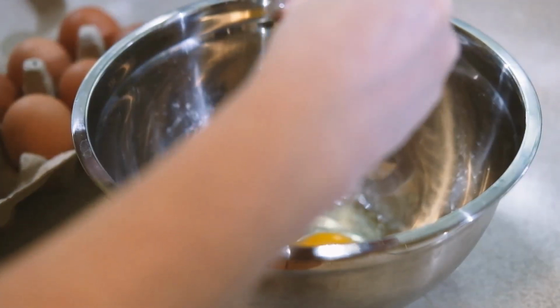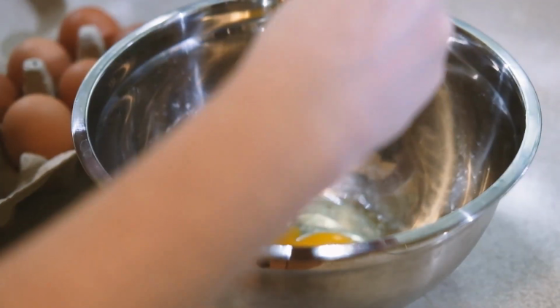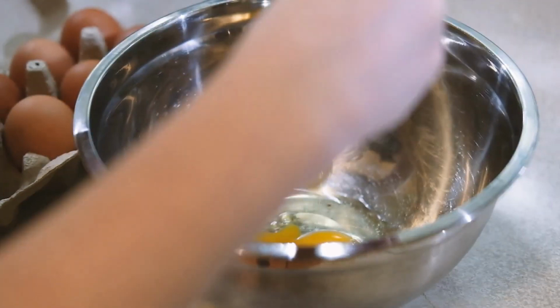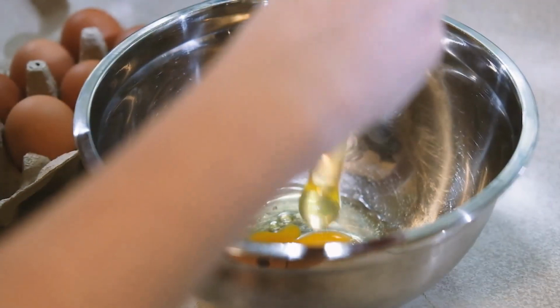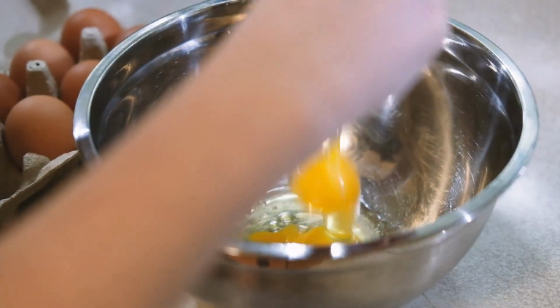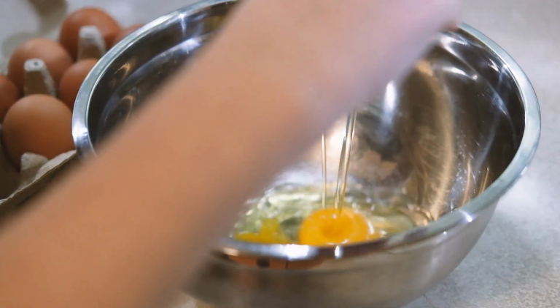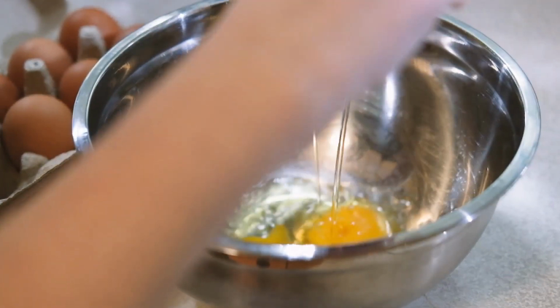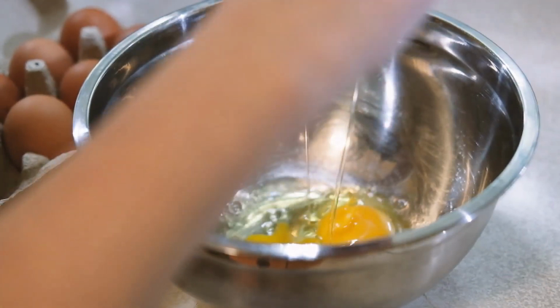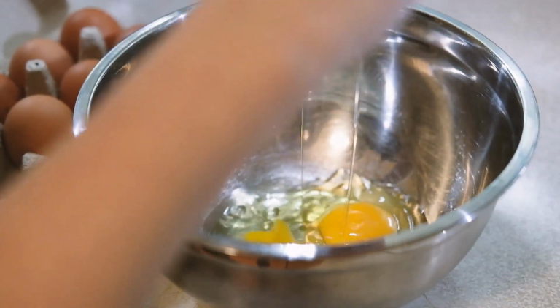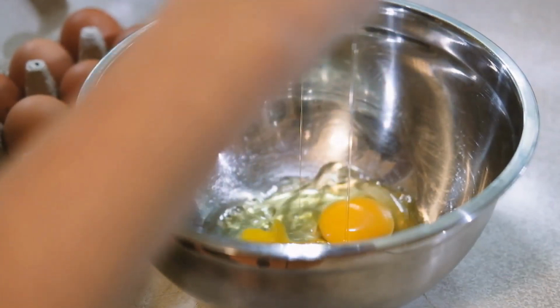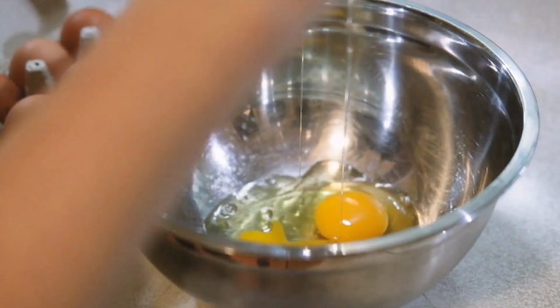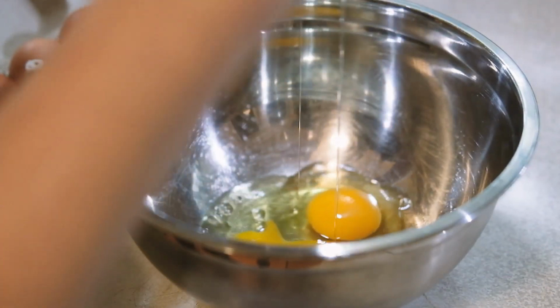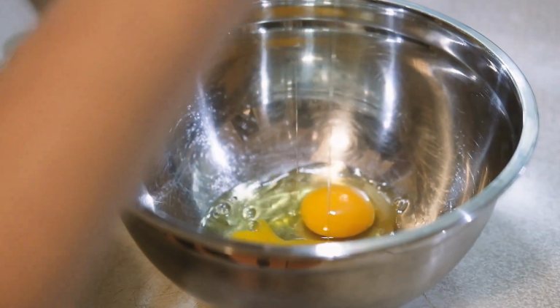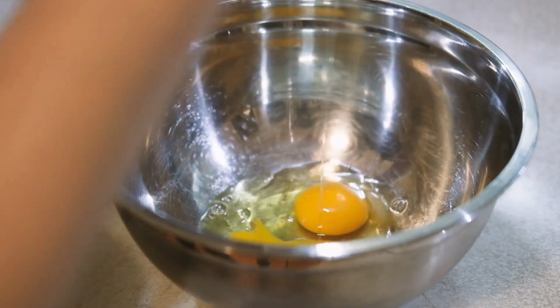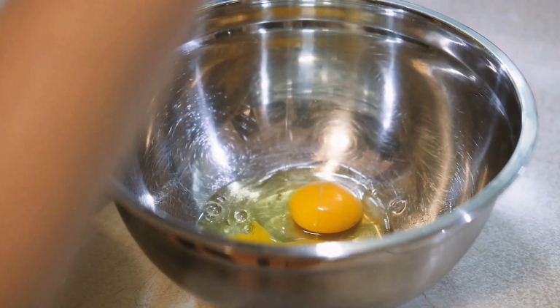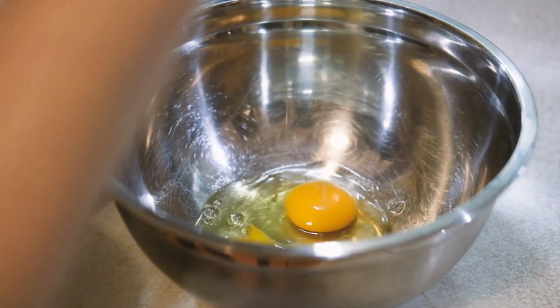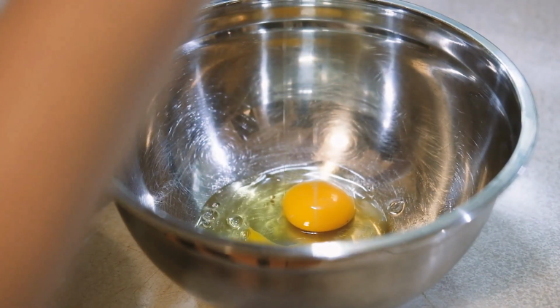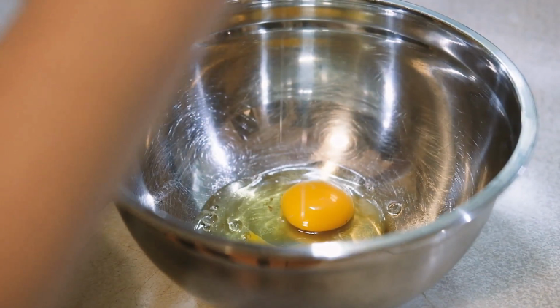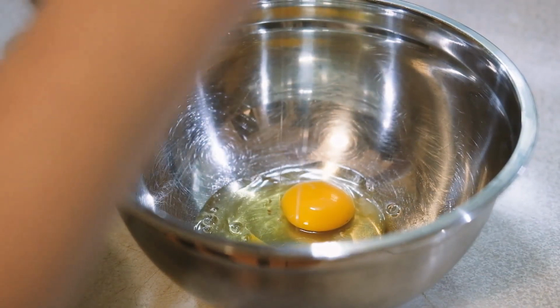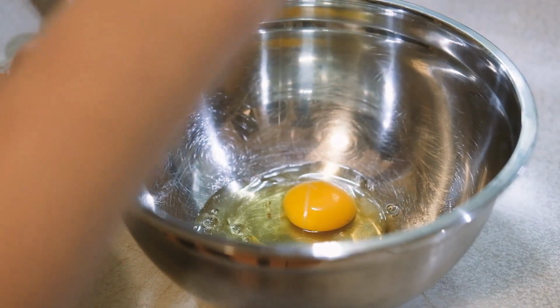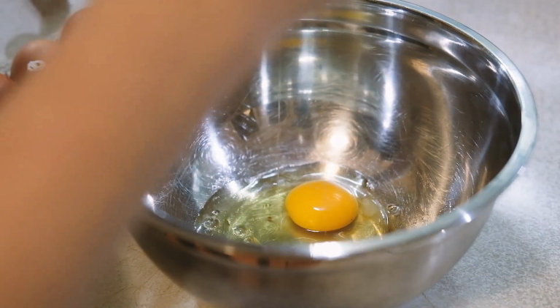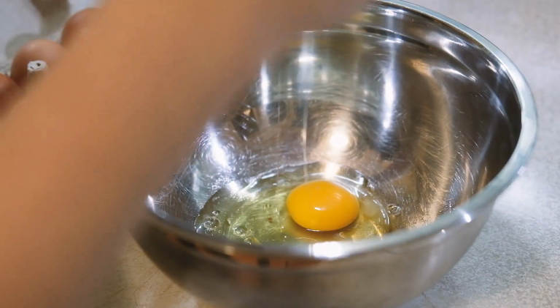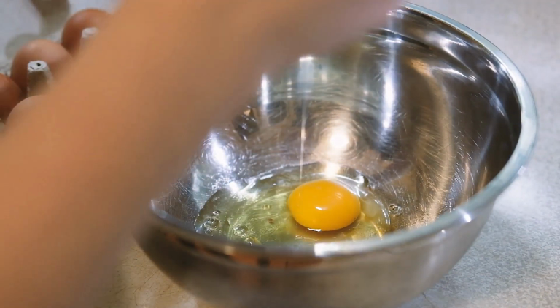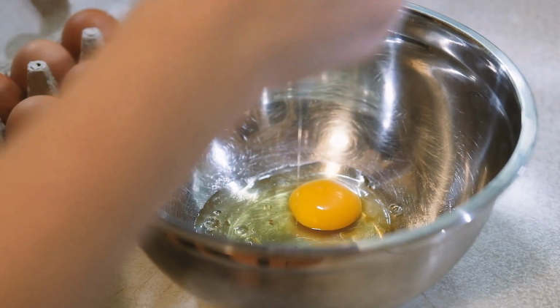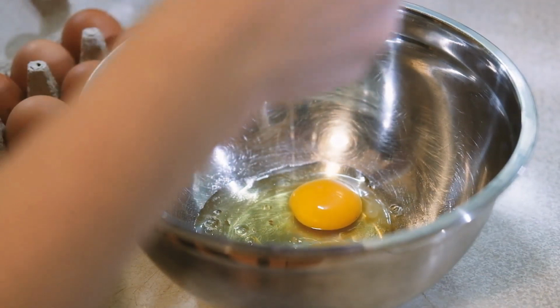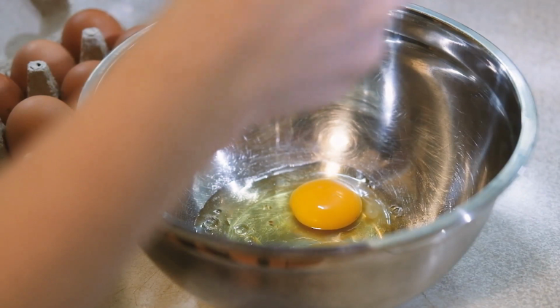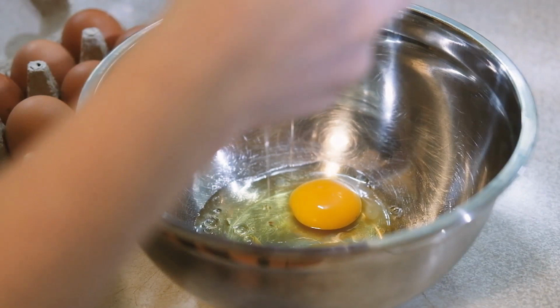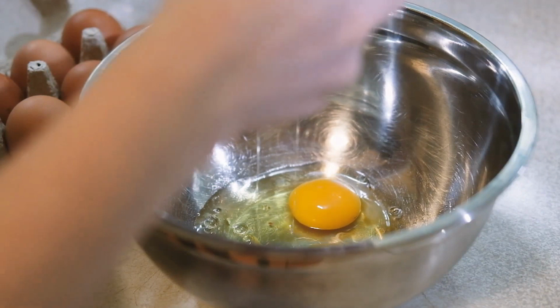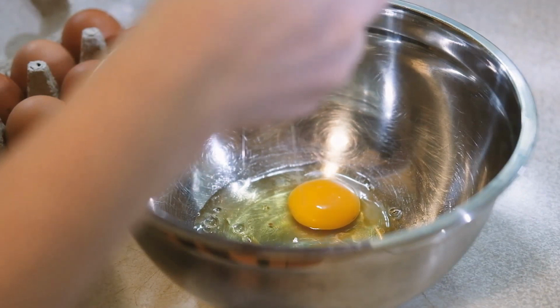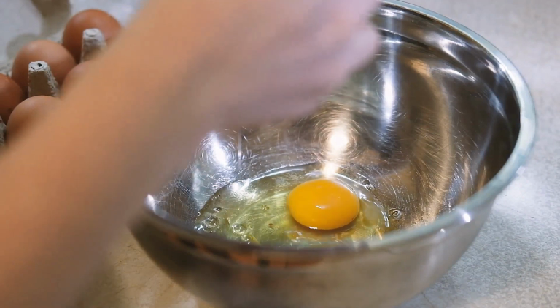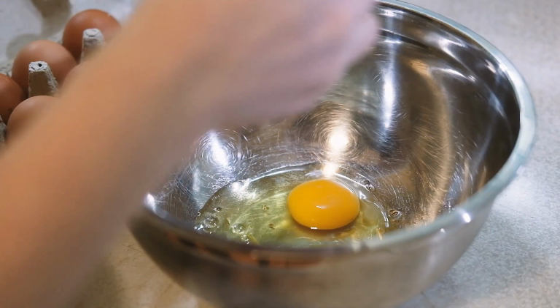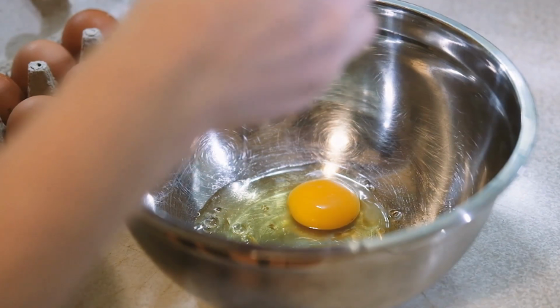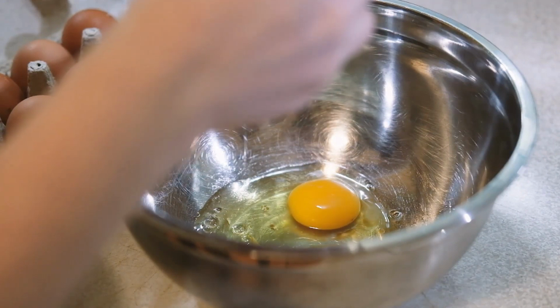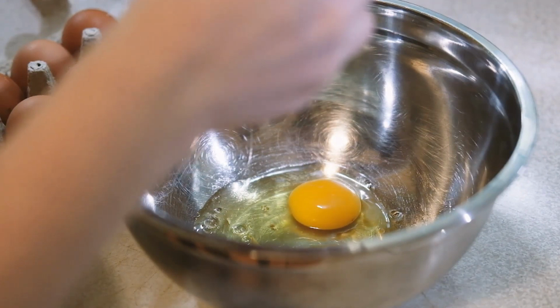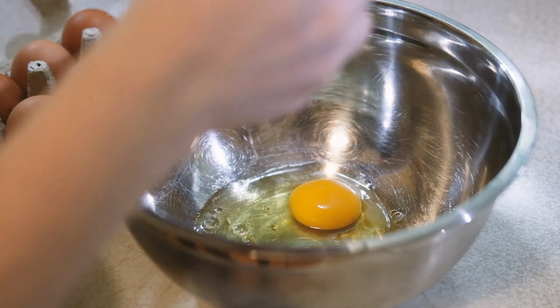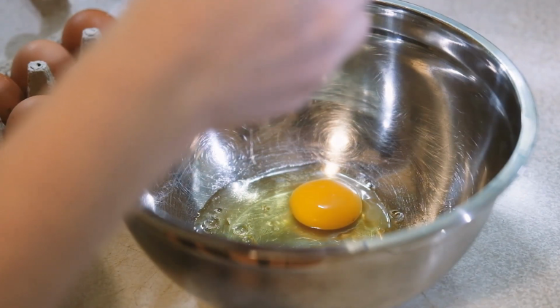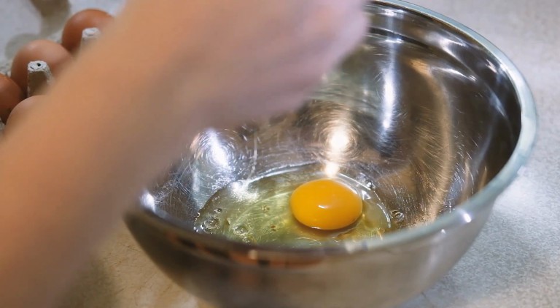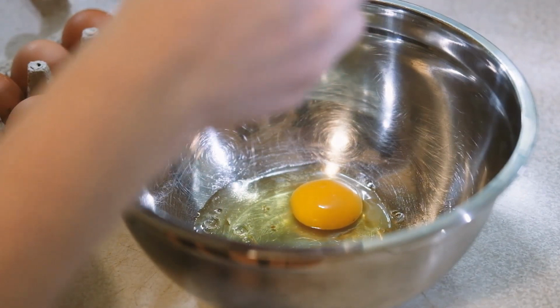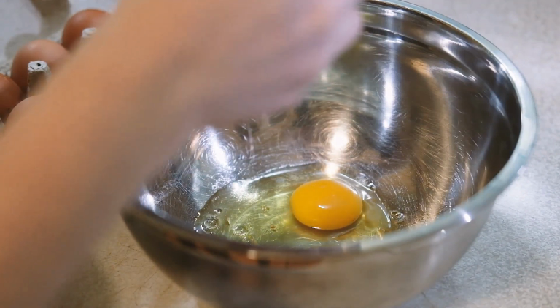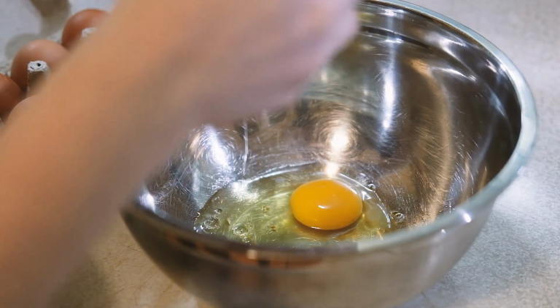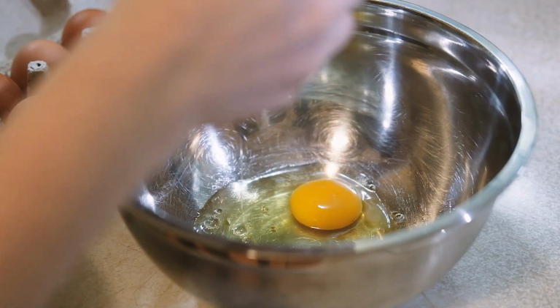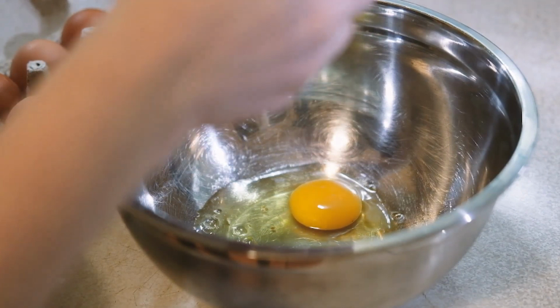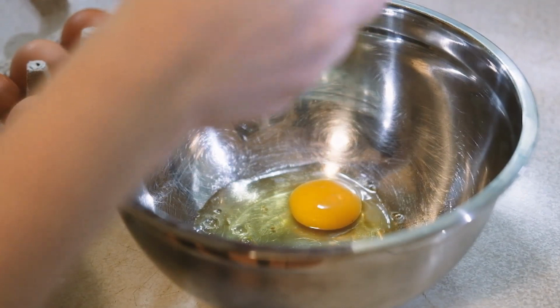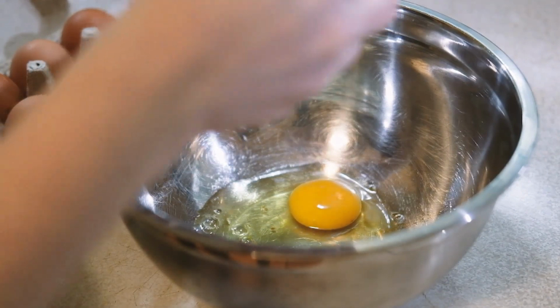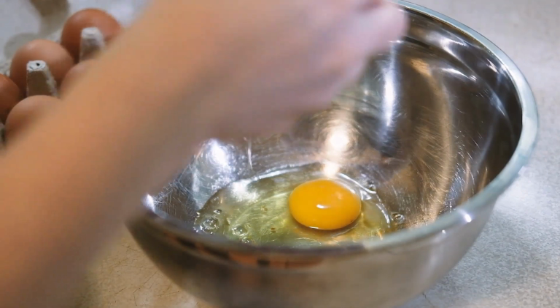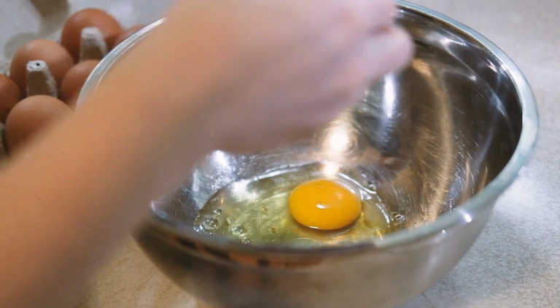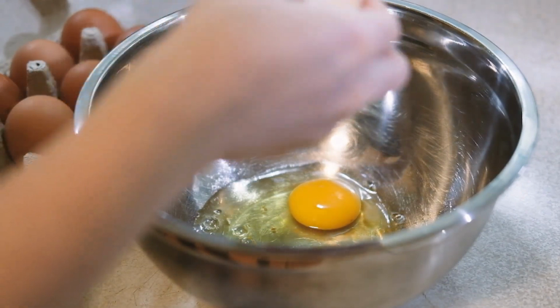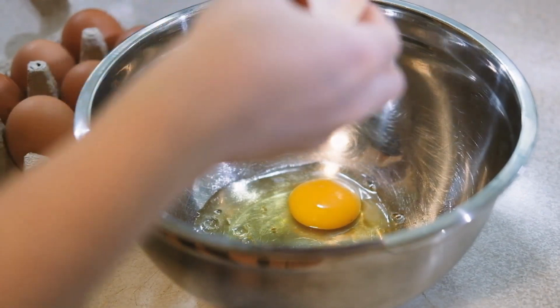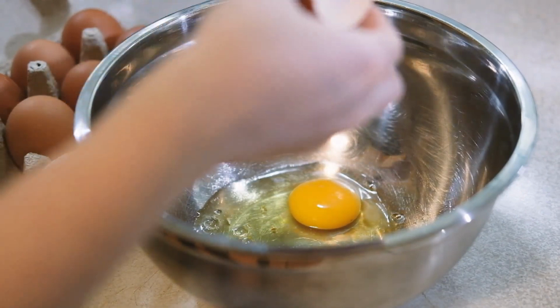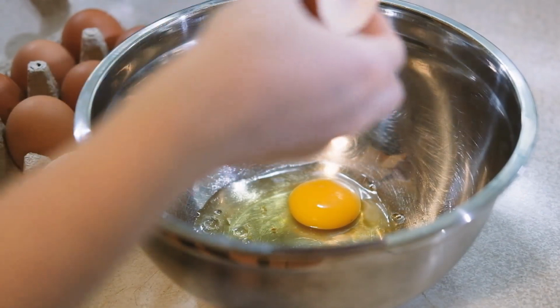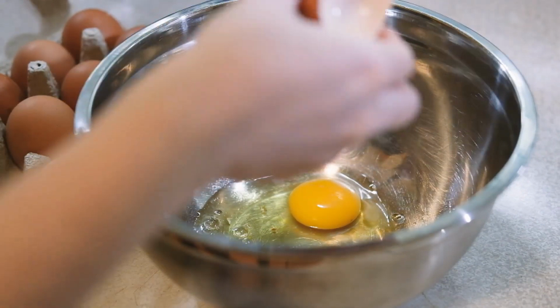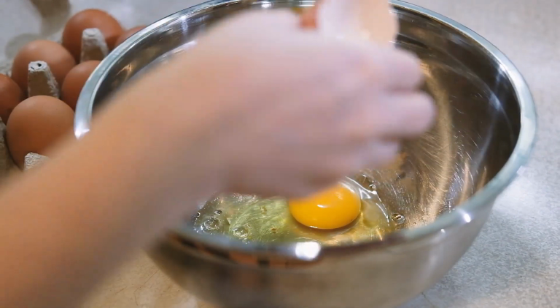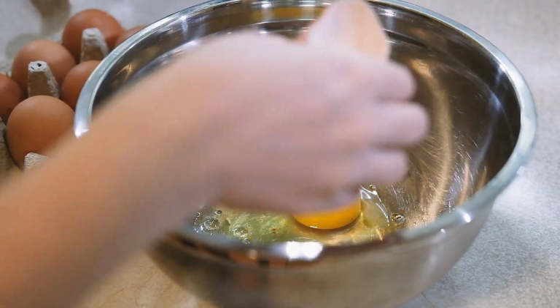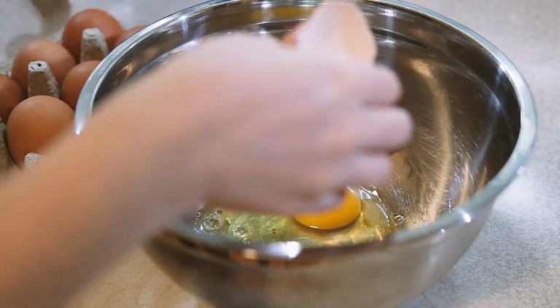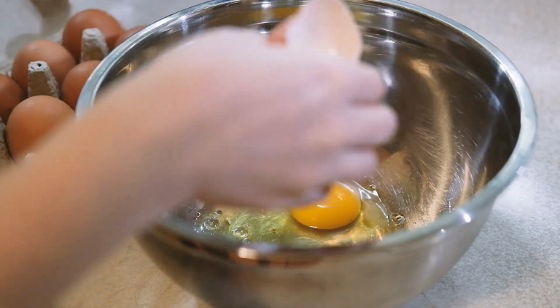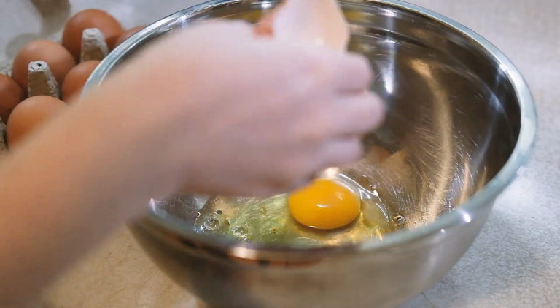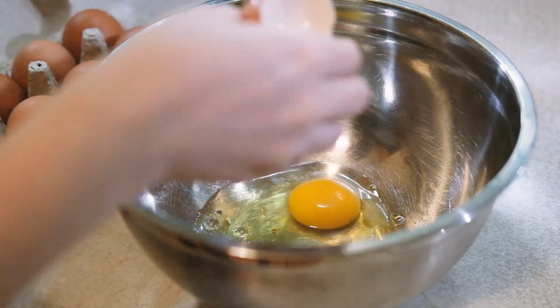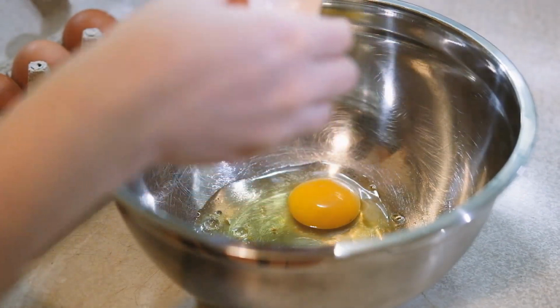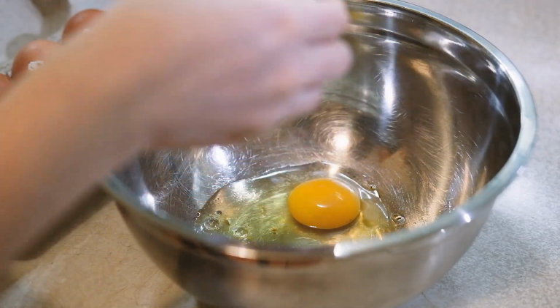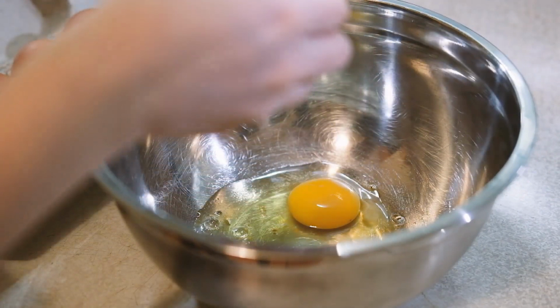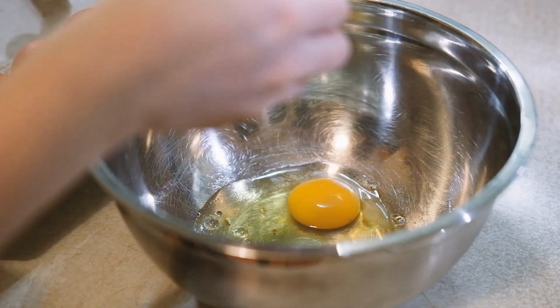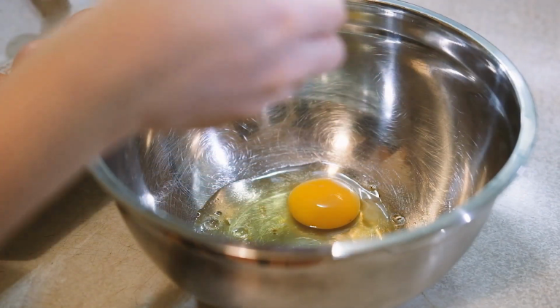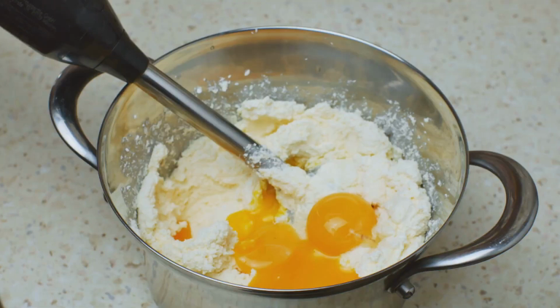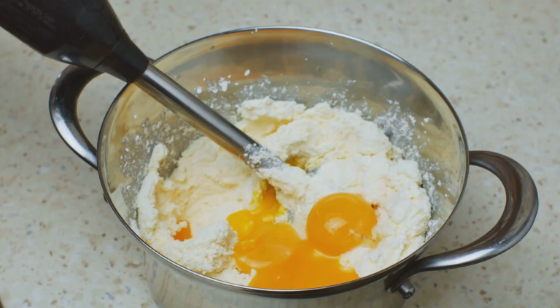Y'all listen up now. Step 1: Crack them three eggs in a bowl. Don't go counting your chickens now — just the eggs will do.